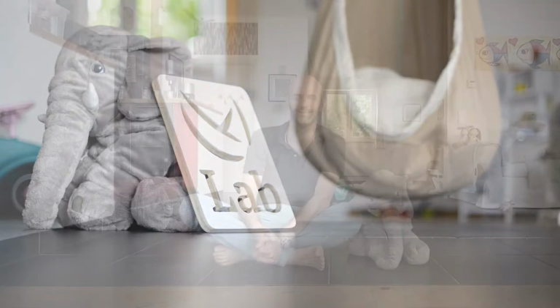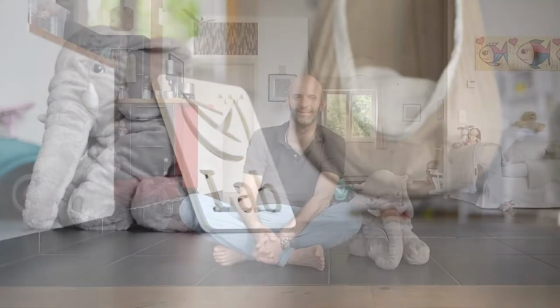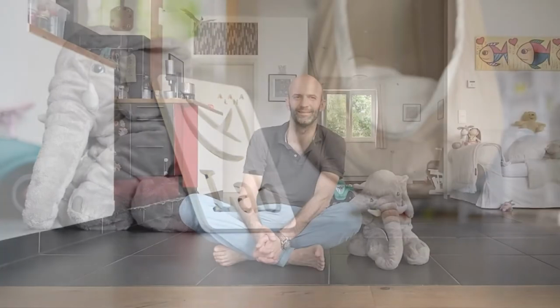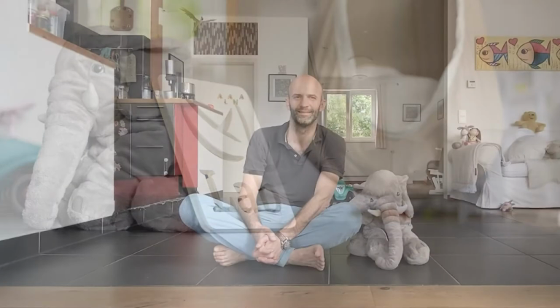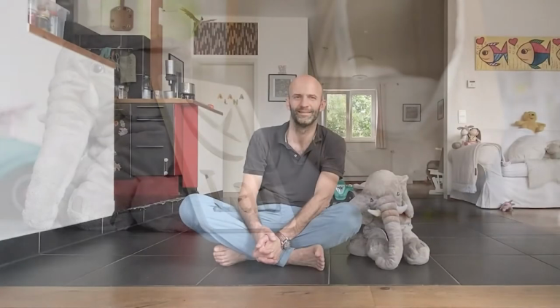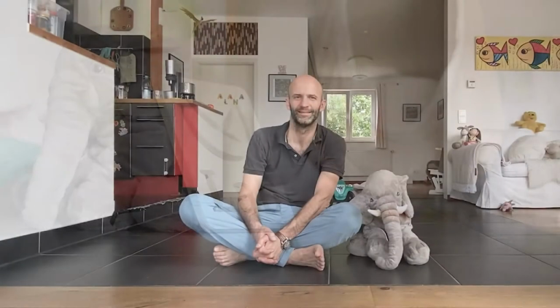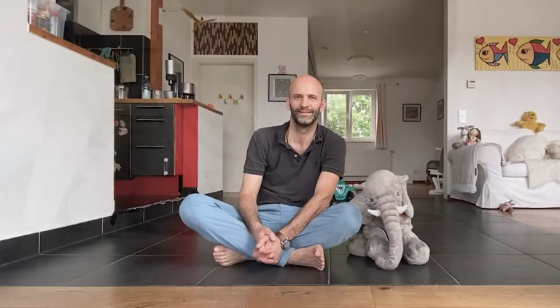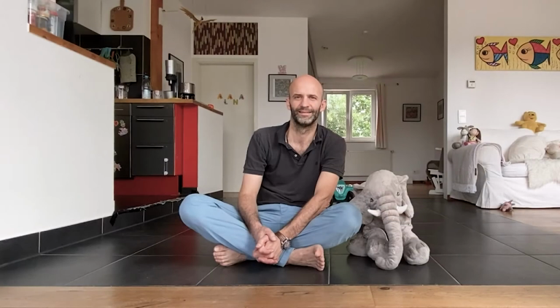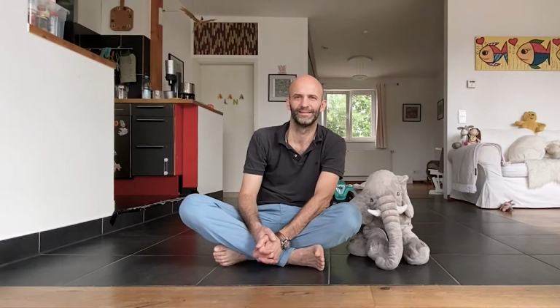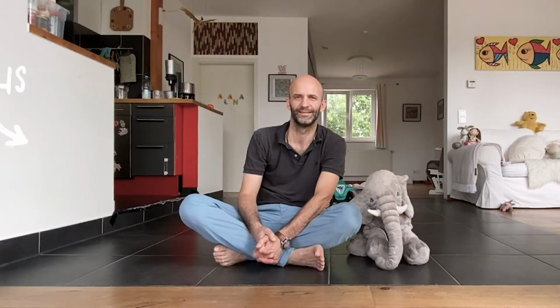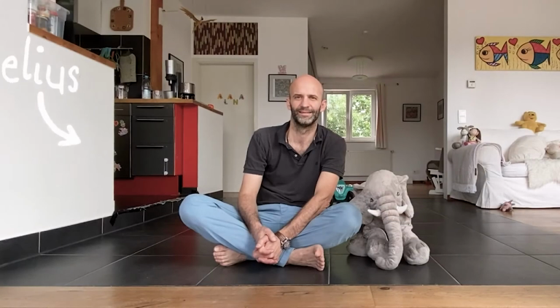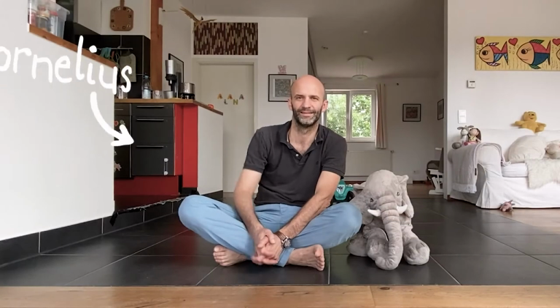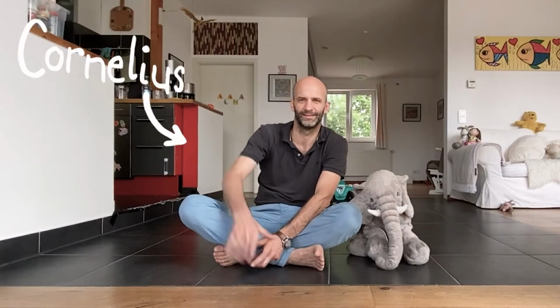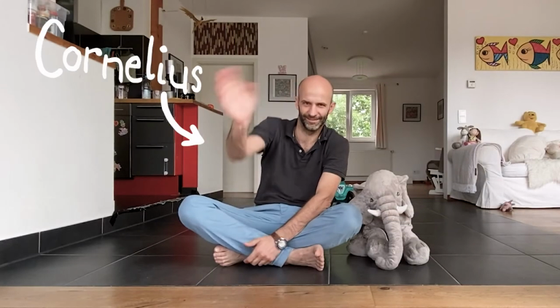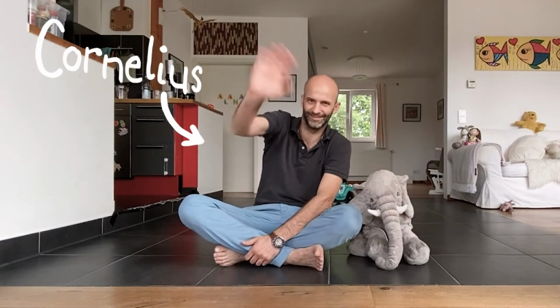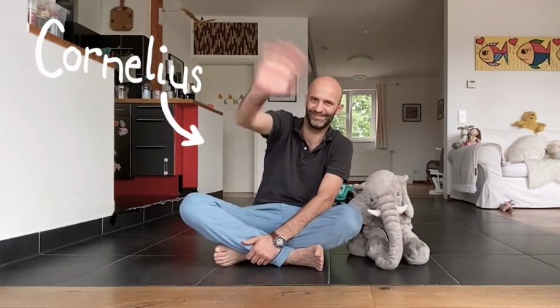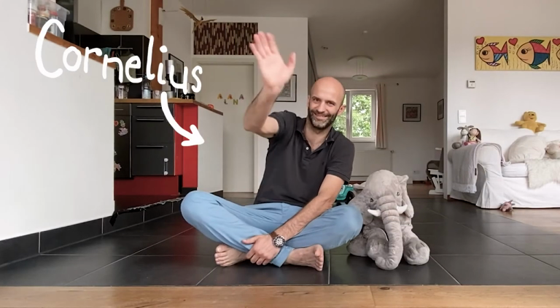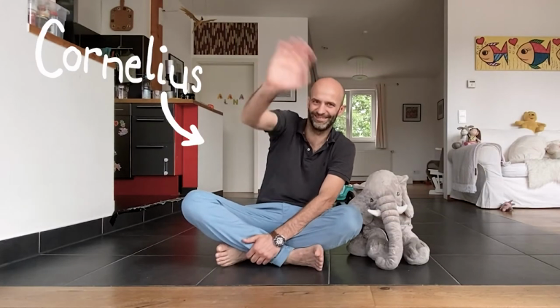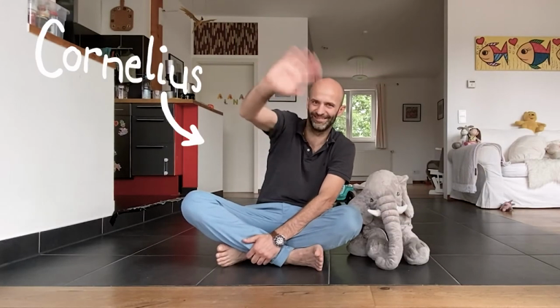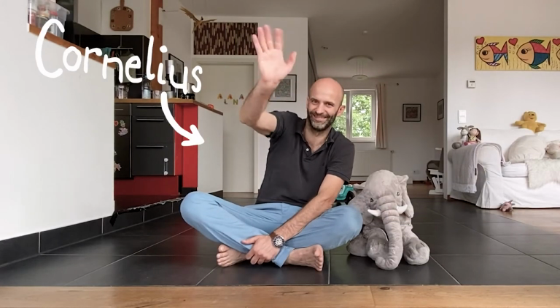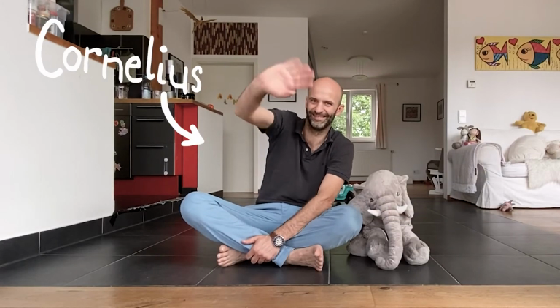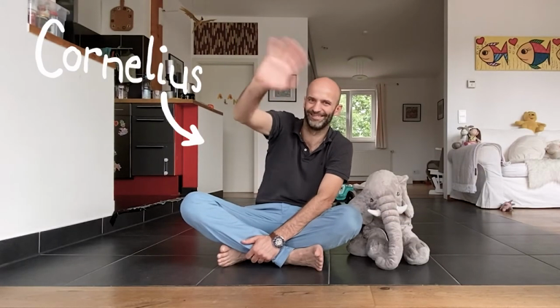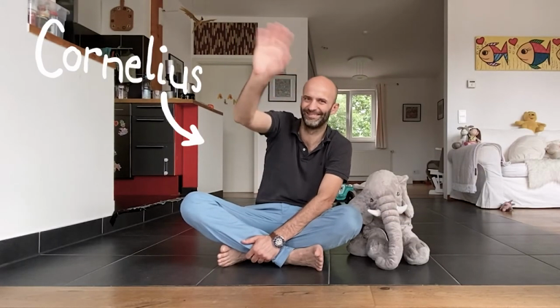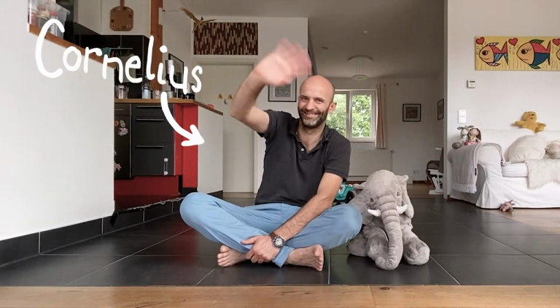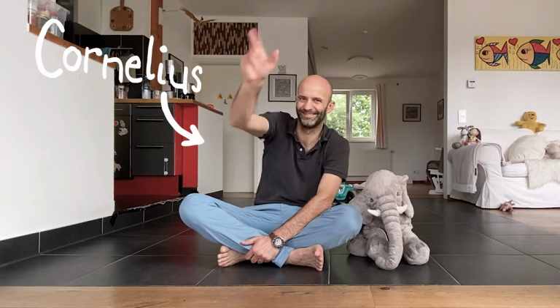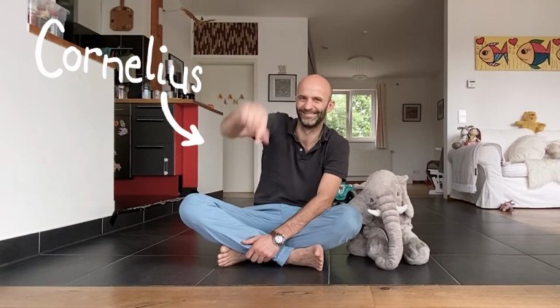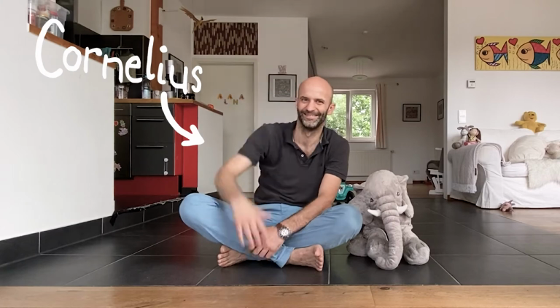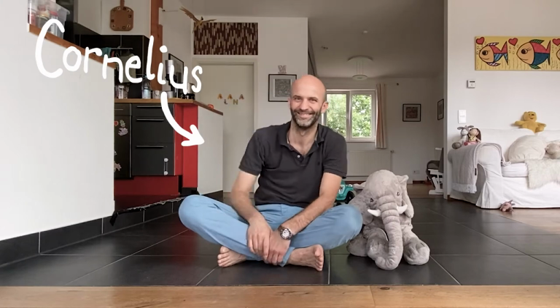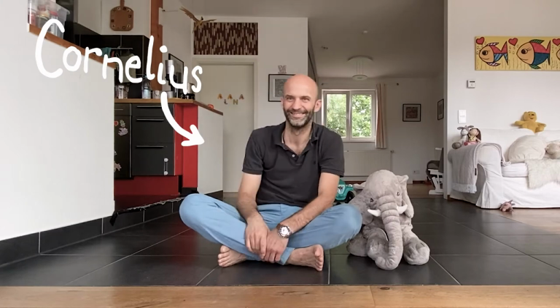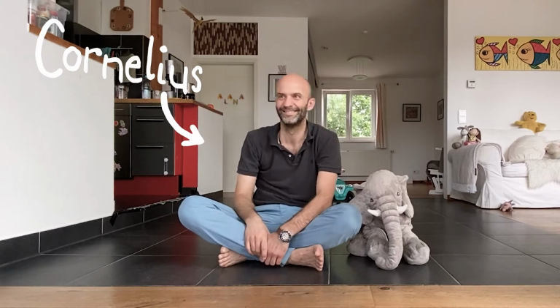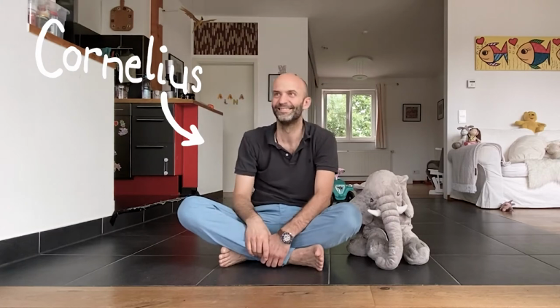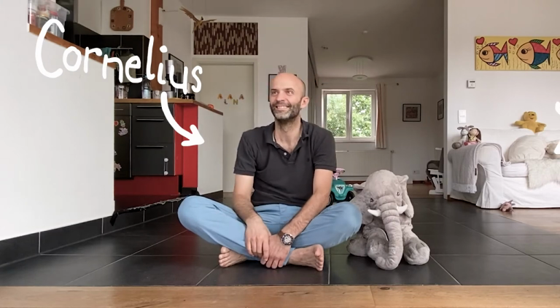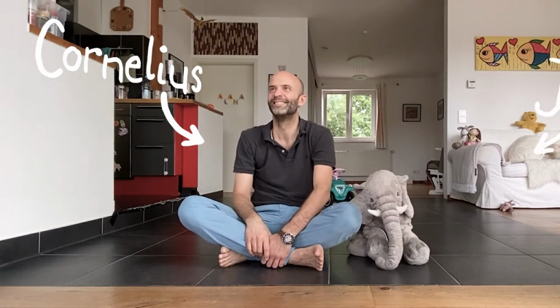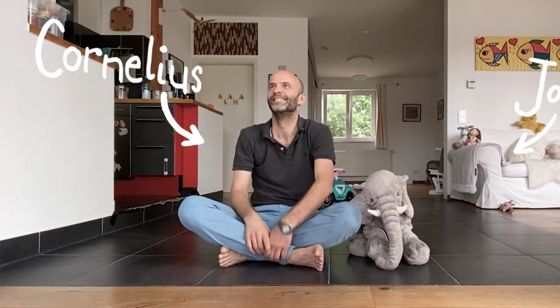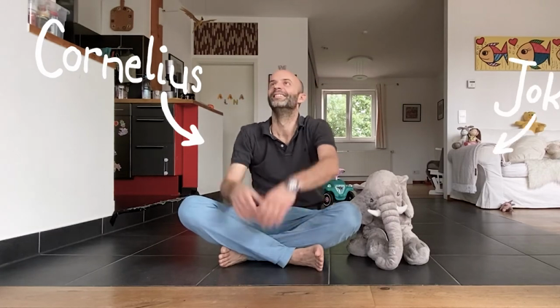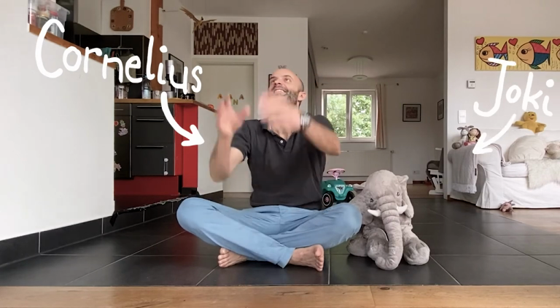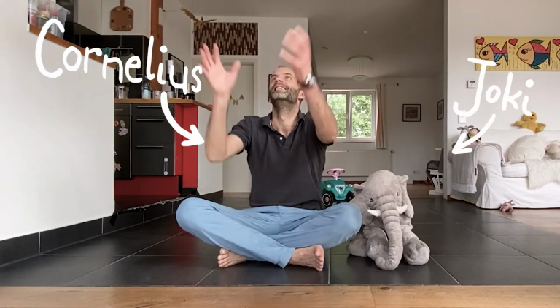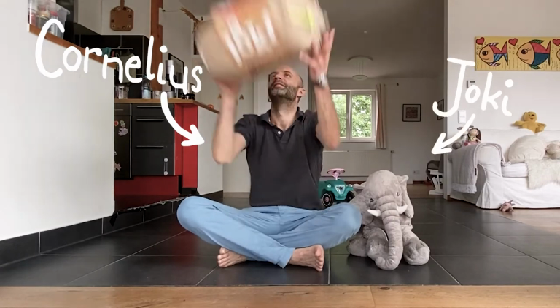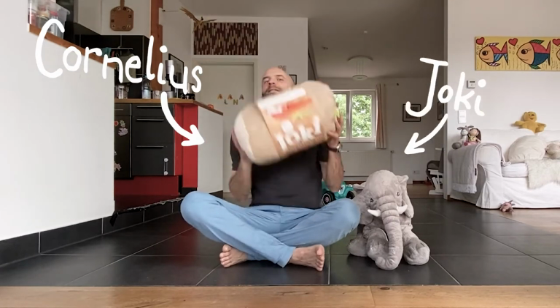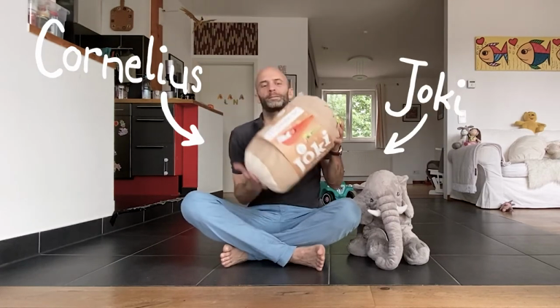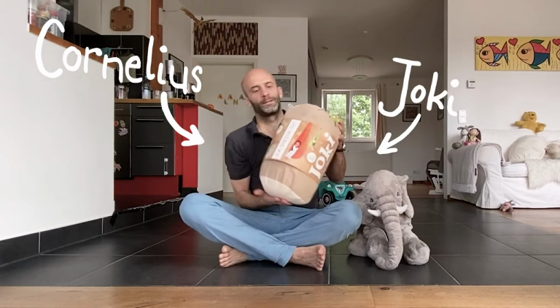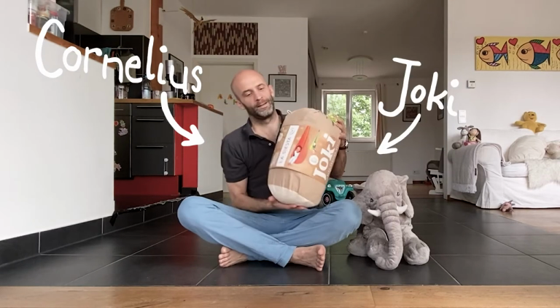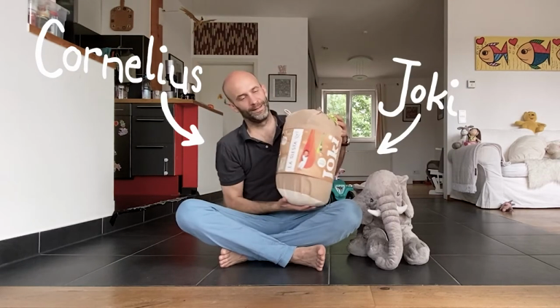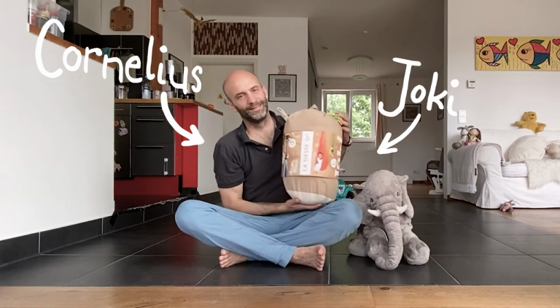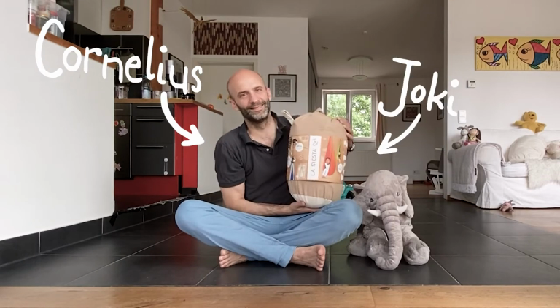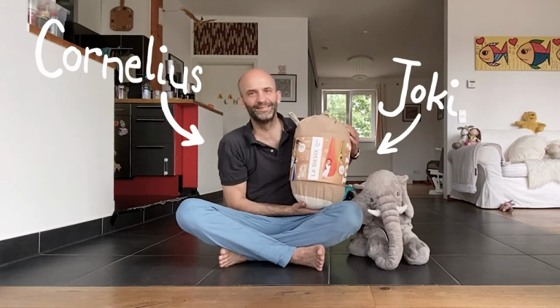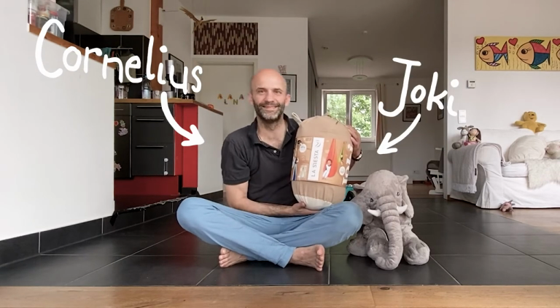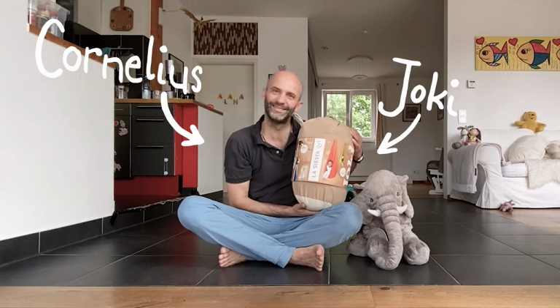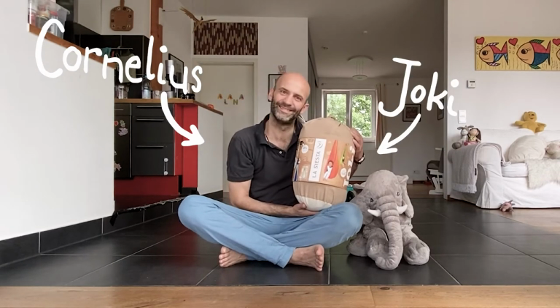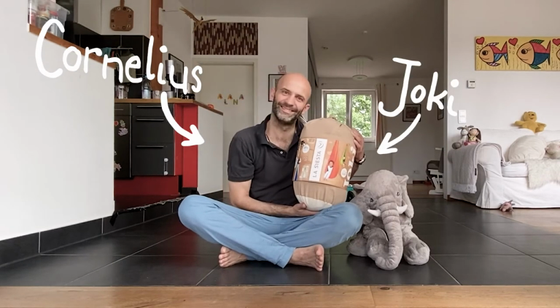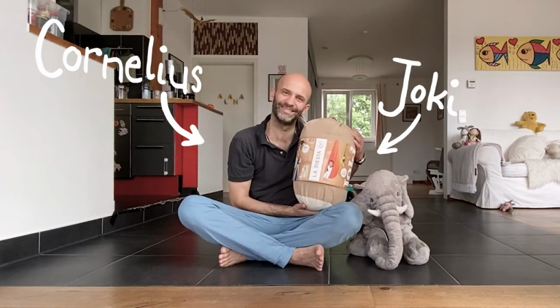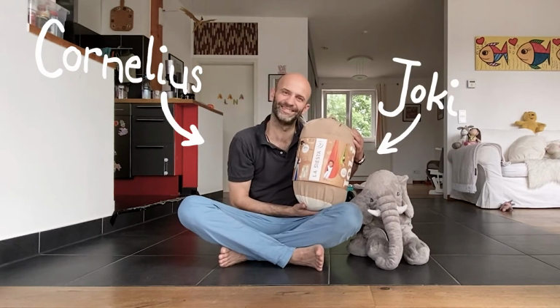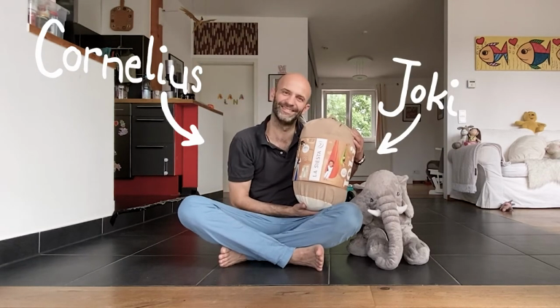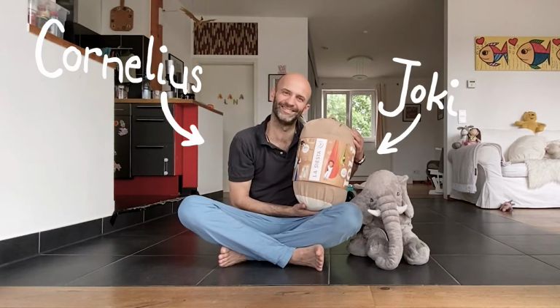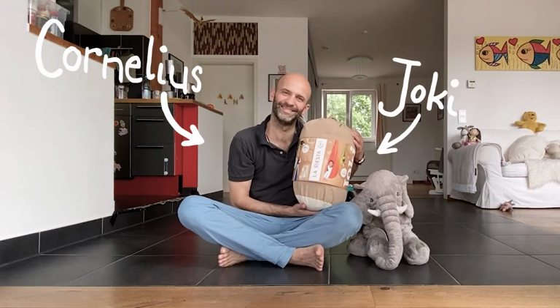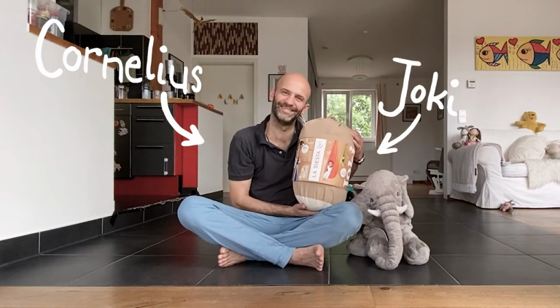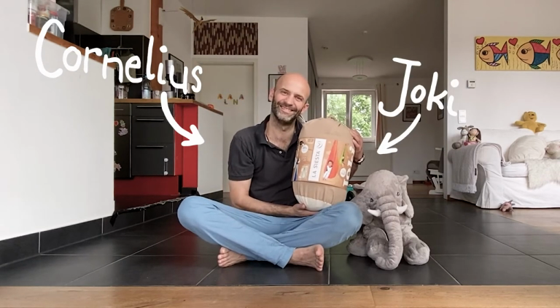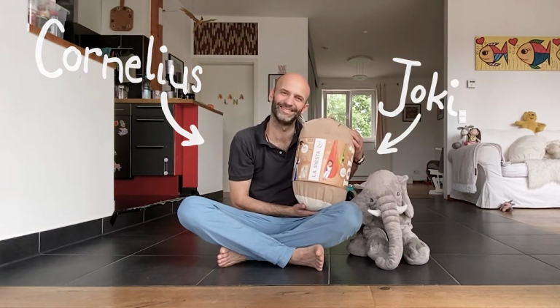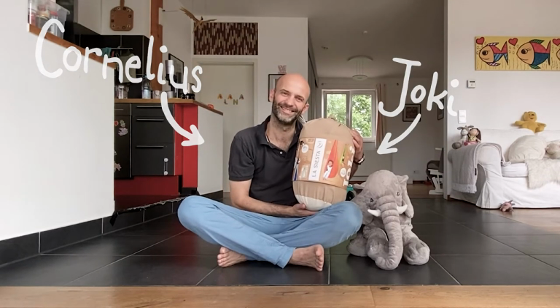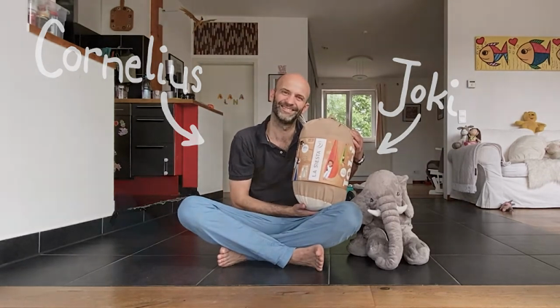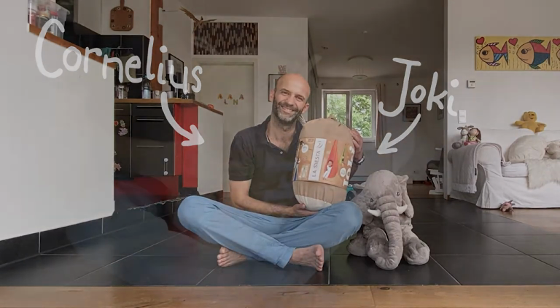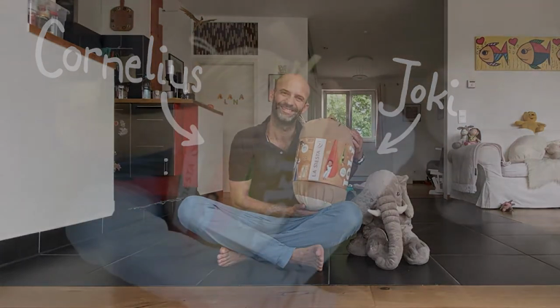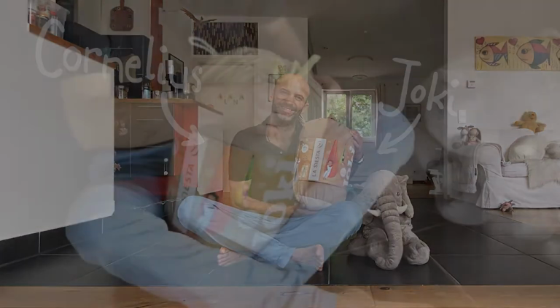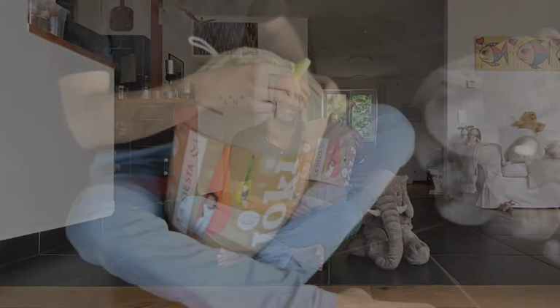This is Cornelius. Today he shows you how to attach the Hanging Nest Yoki to a wooden beam. Here we go!